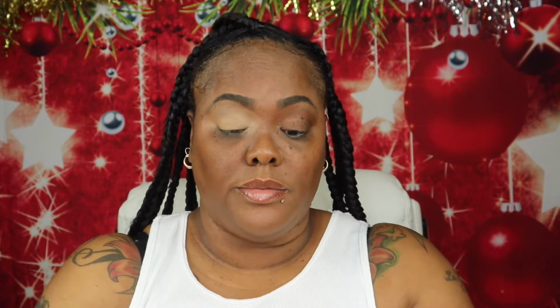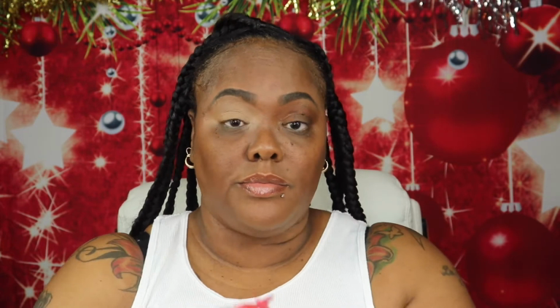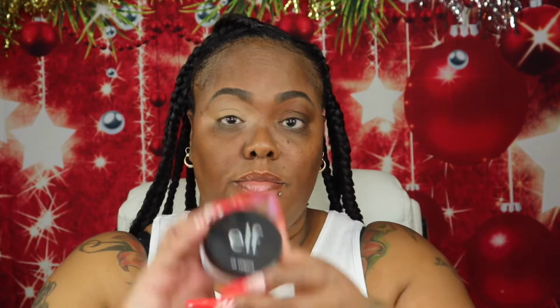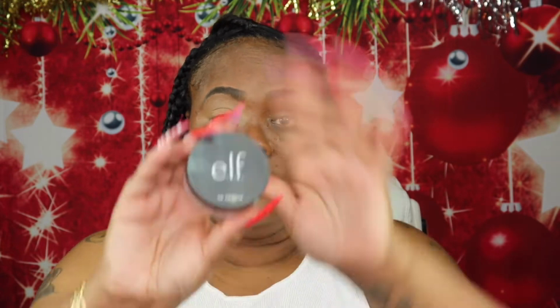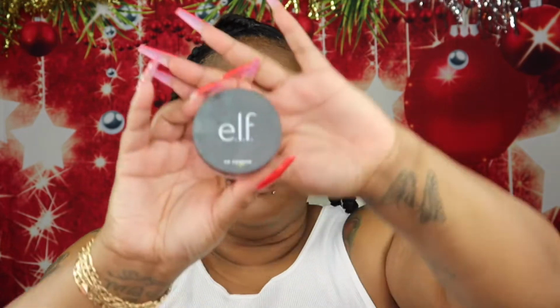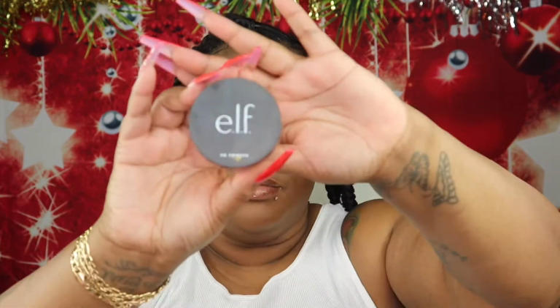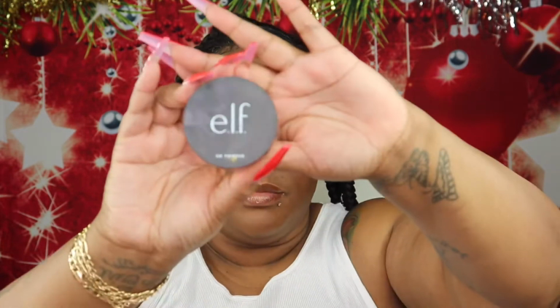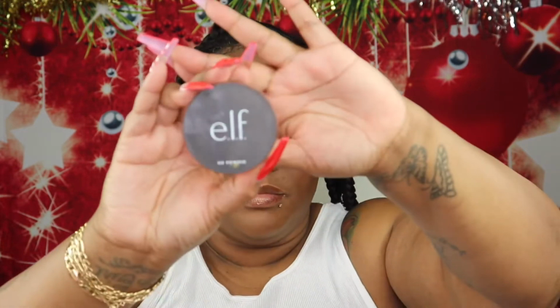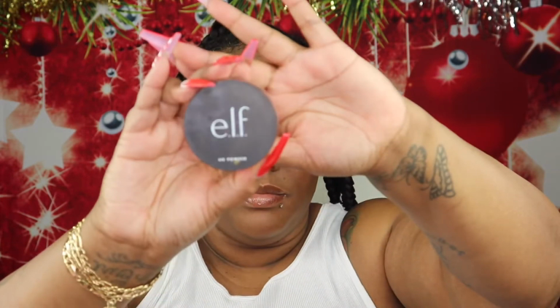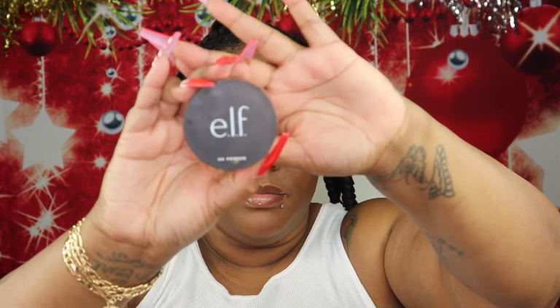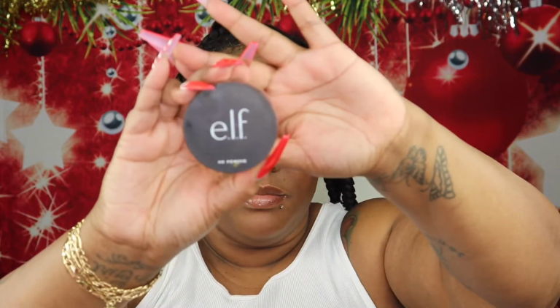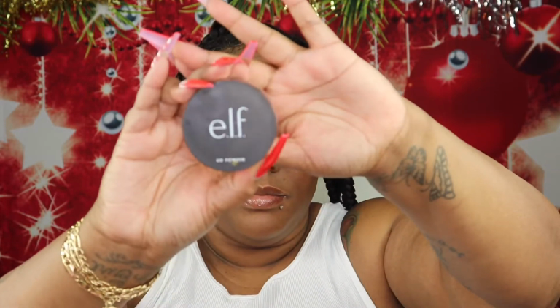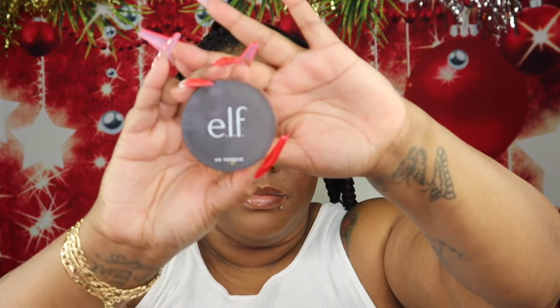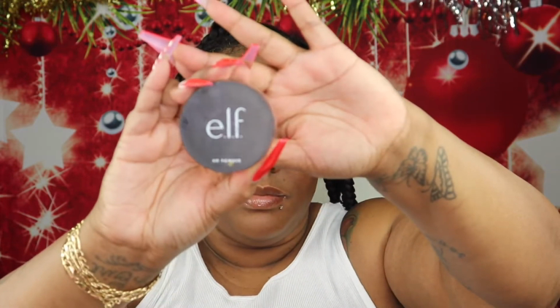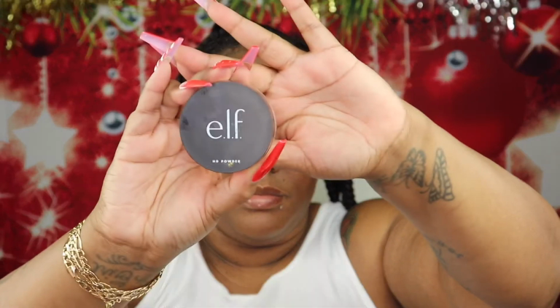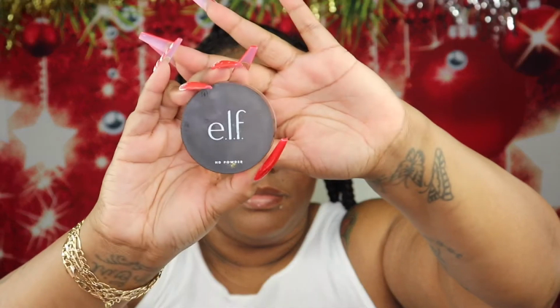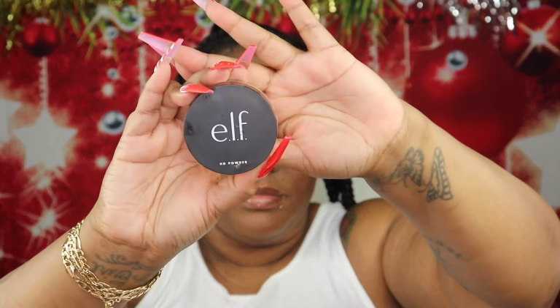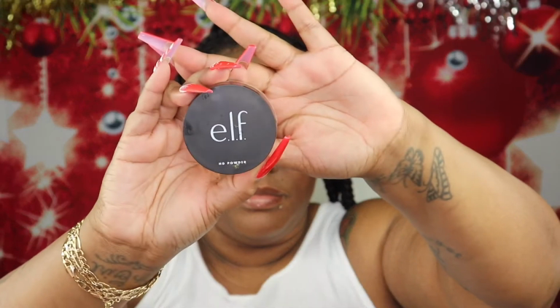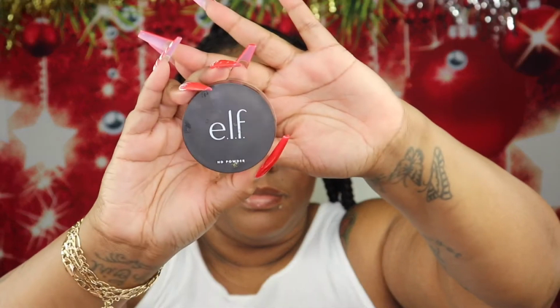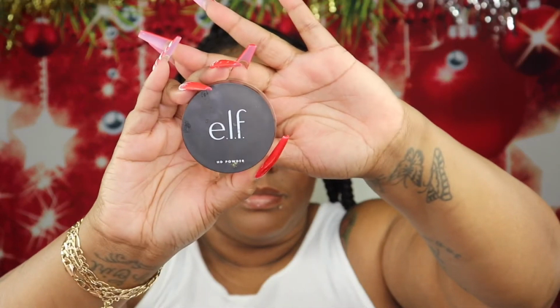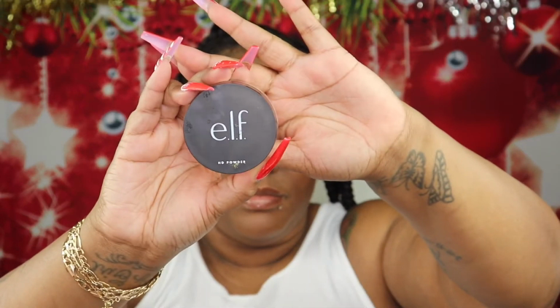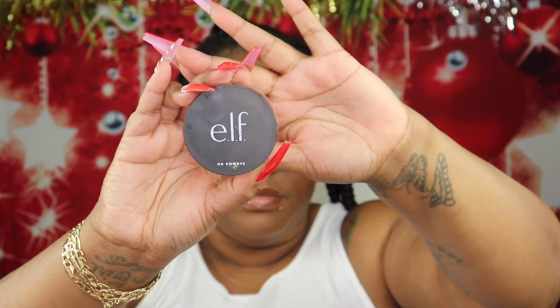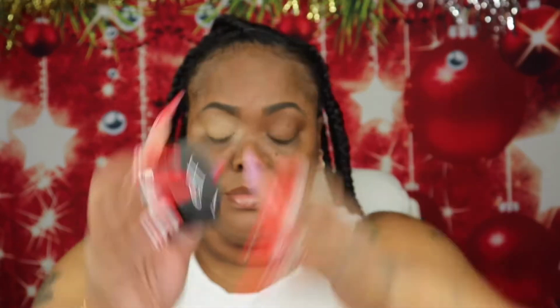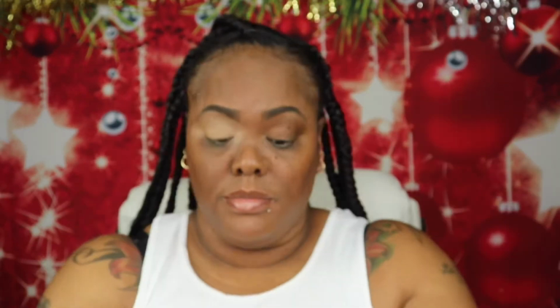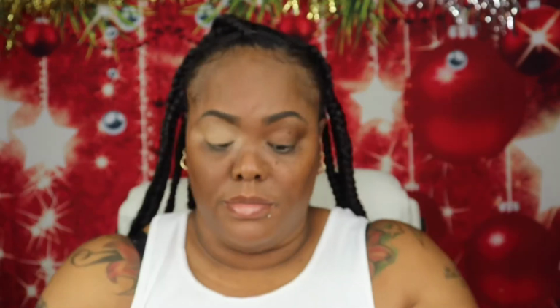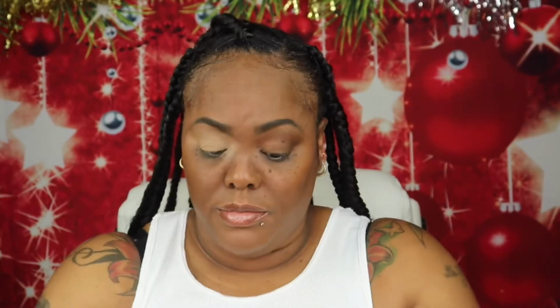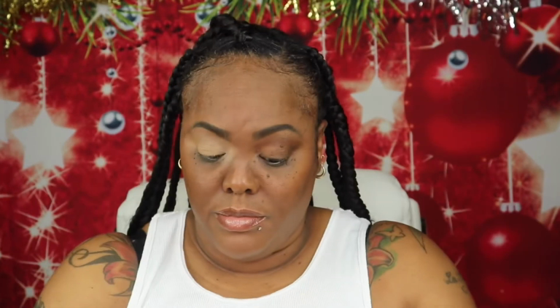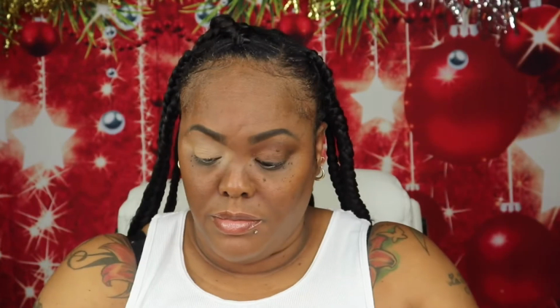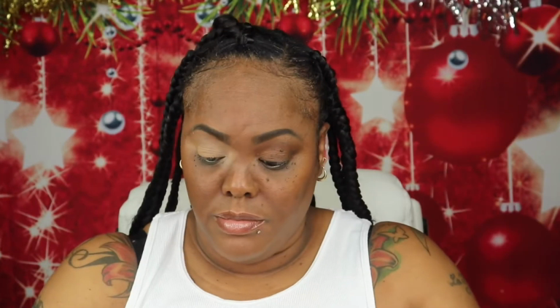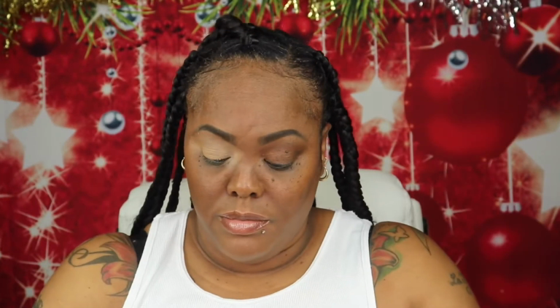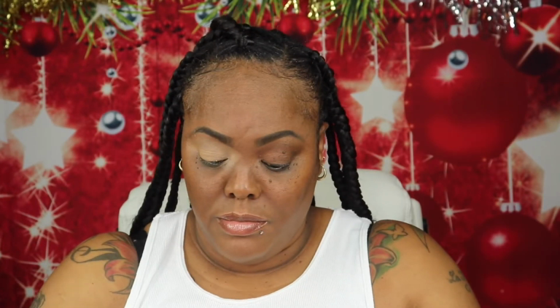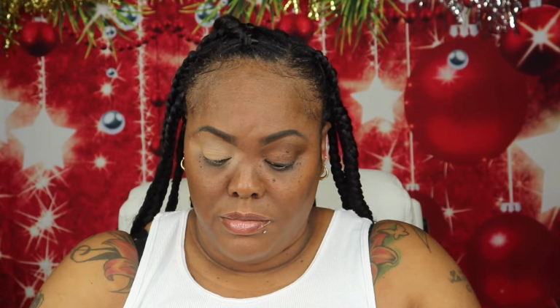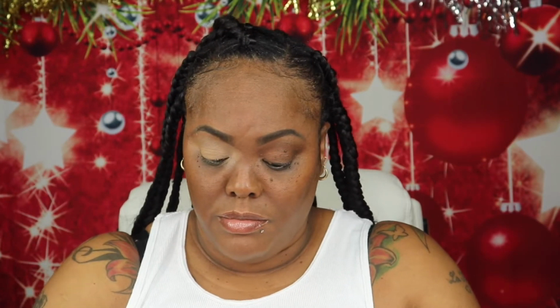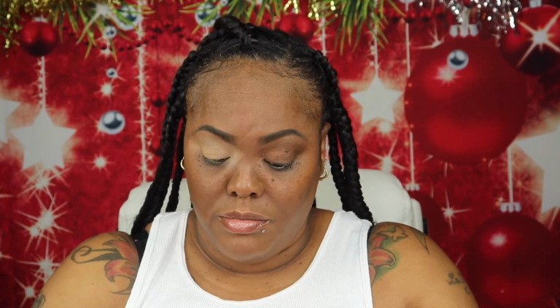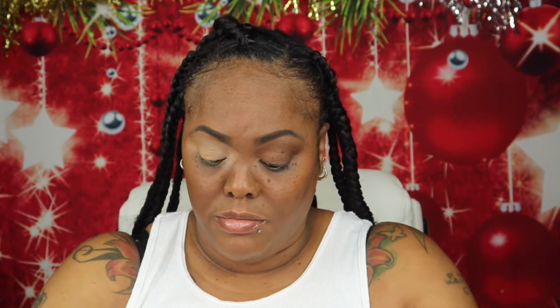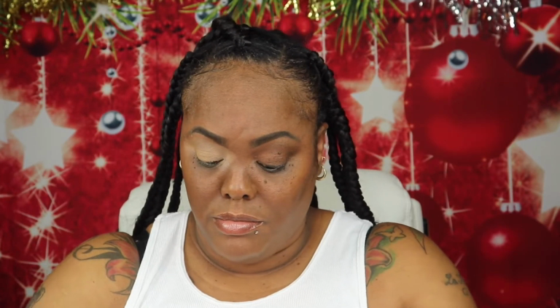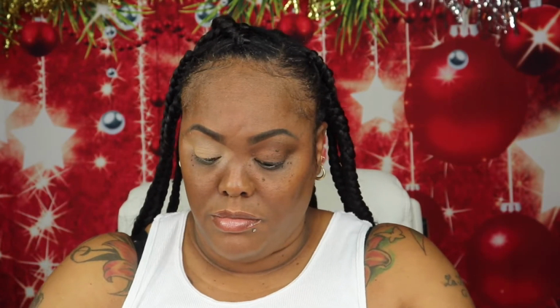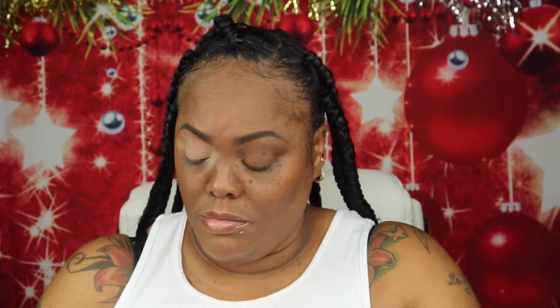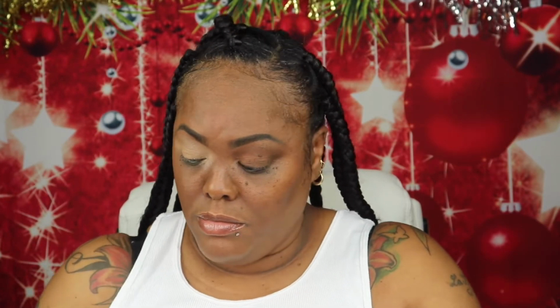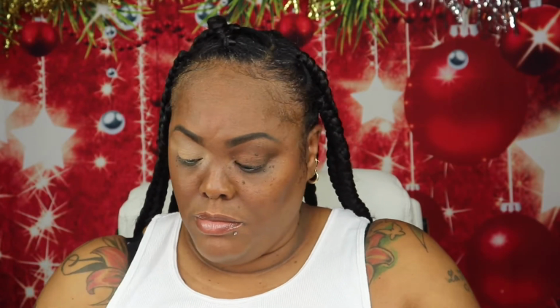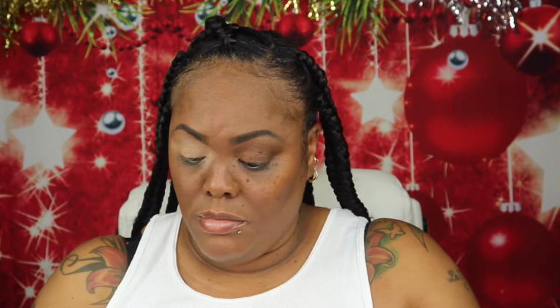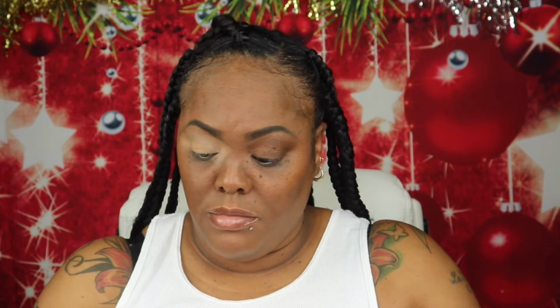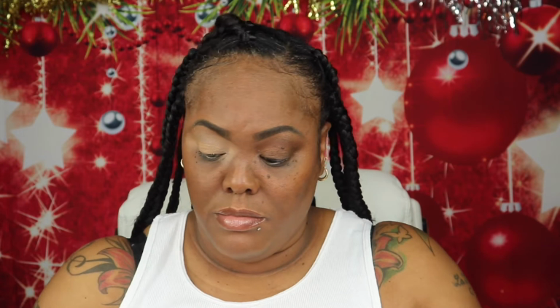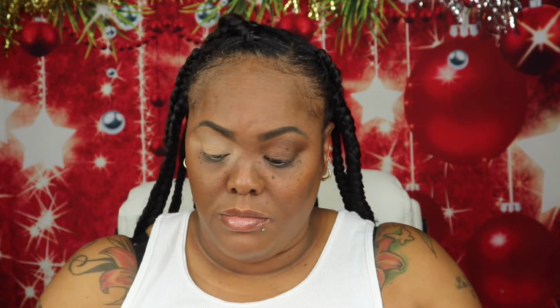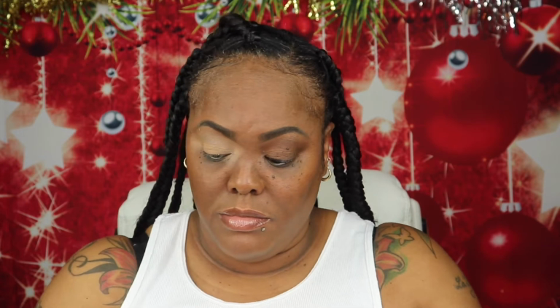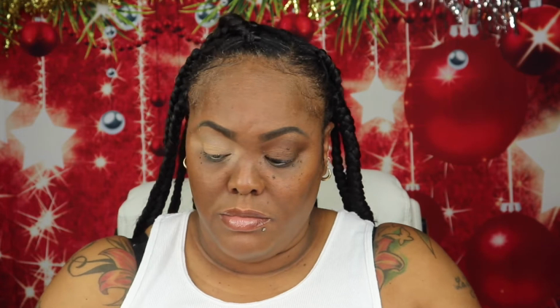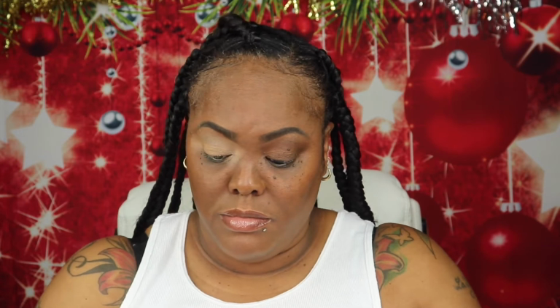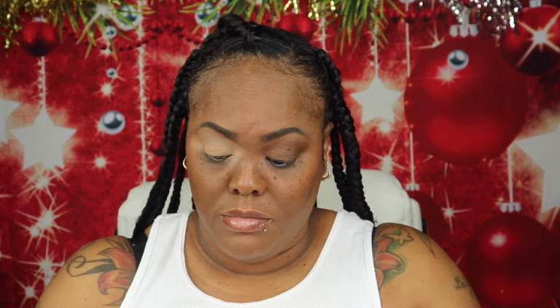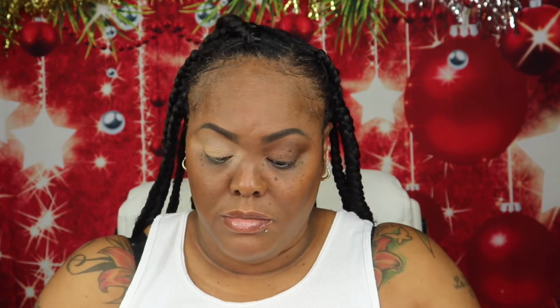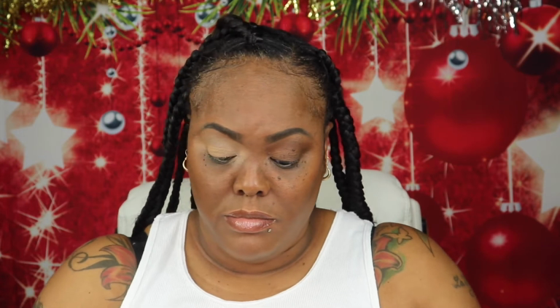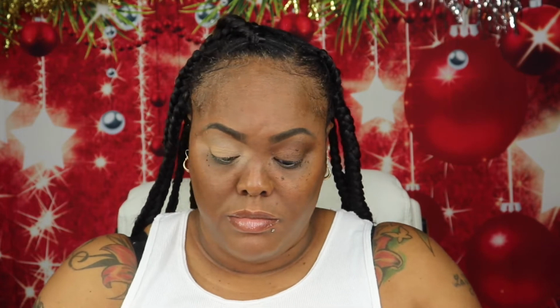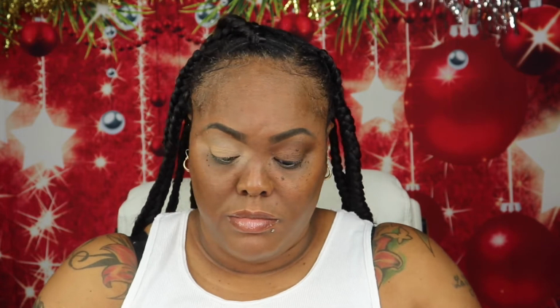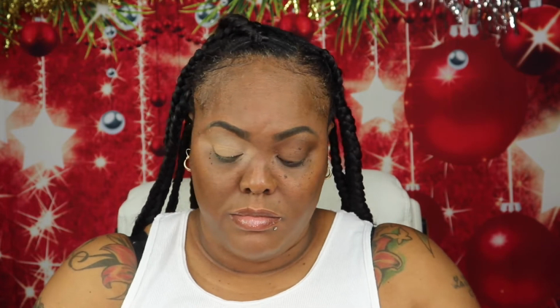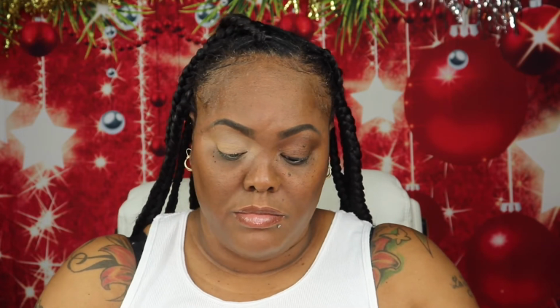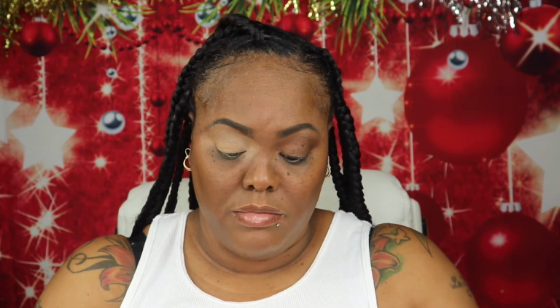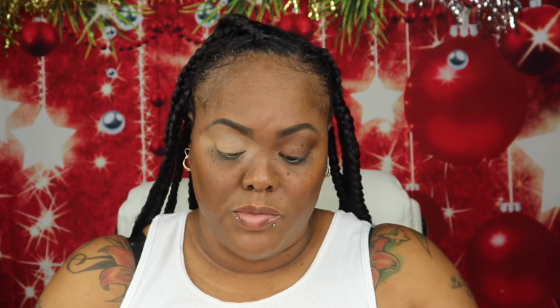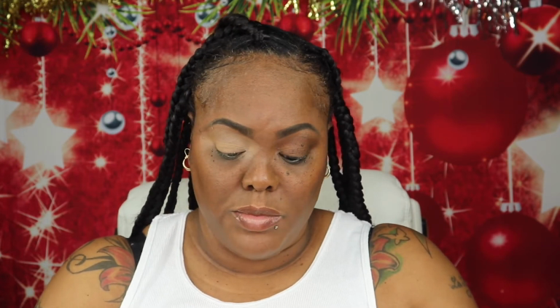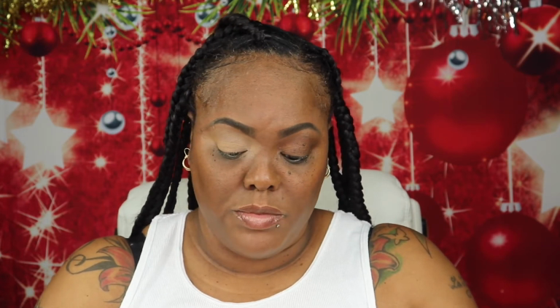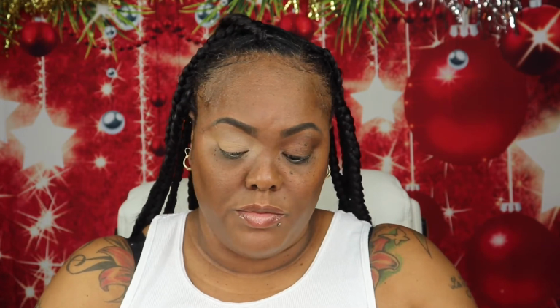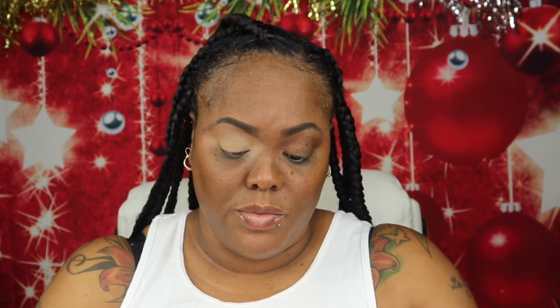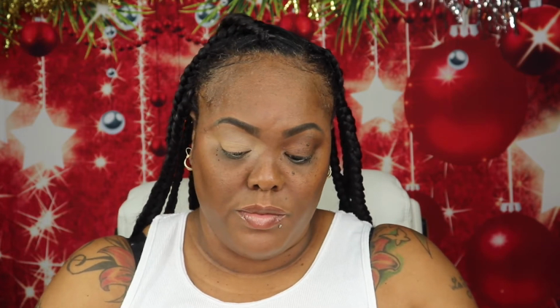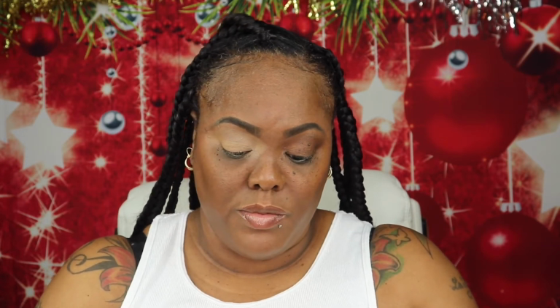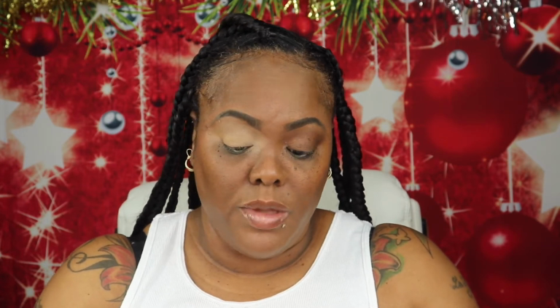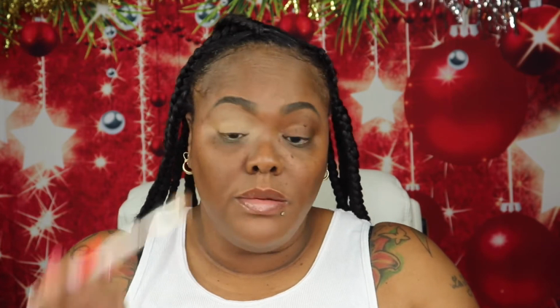Time to set those lids. I'm going to go in using my ELF HD Setting Powder in the shade Translucent.